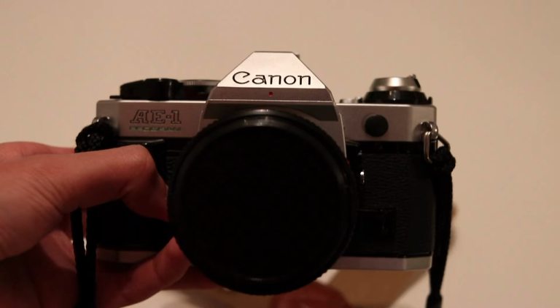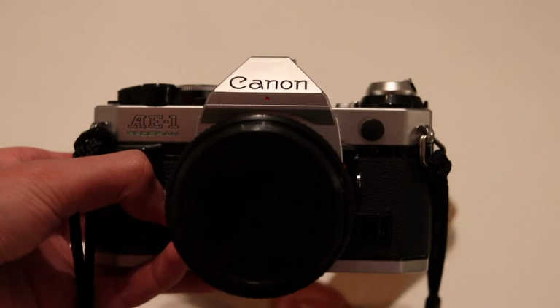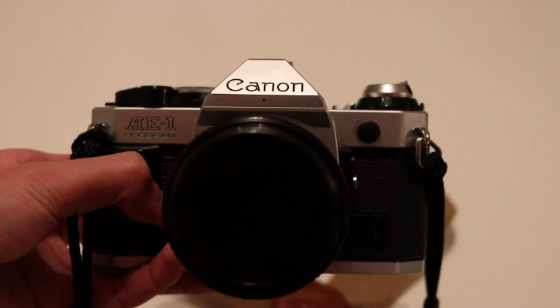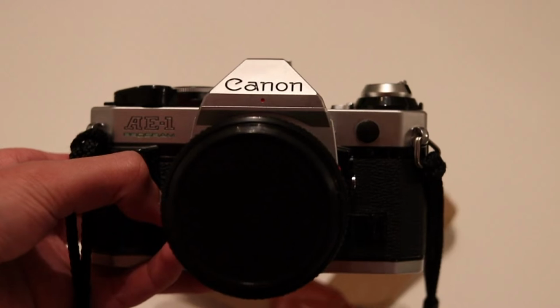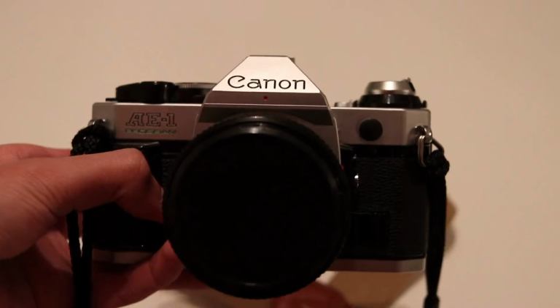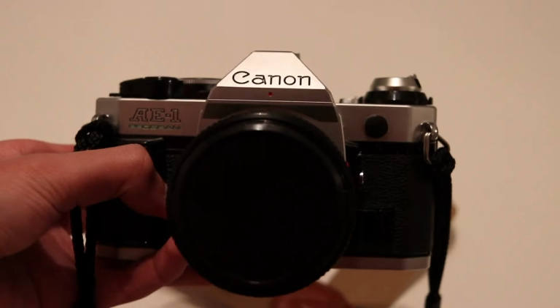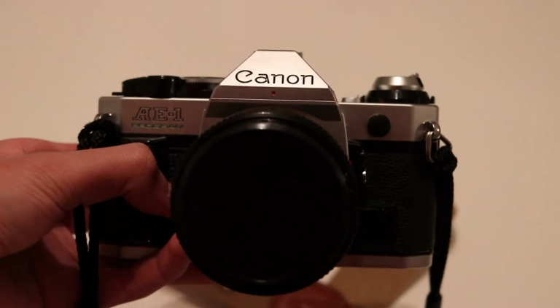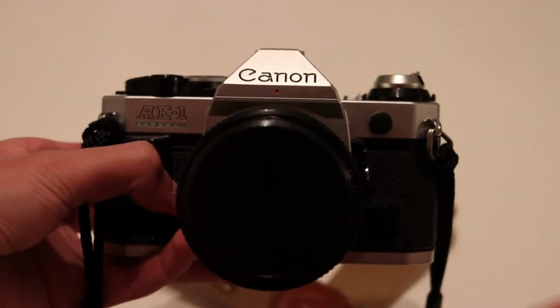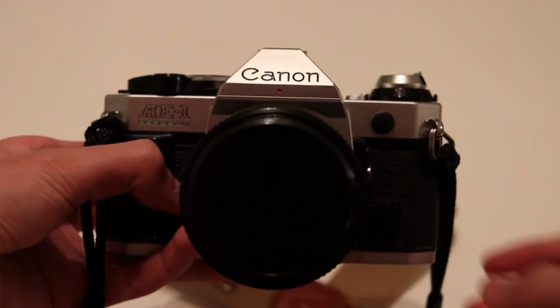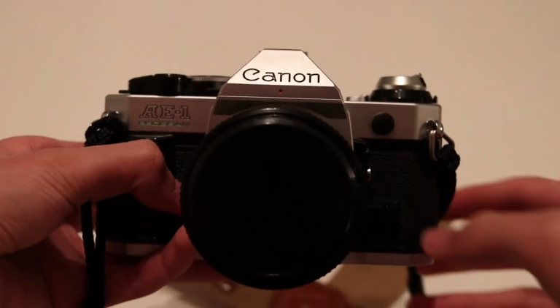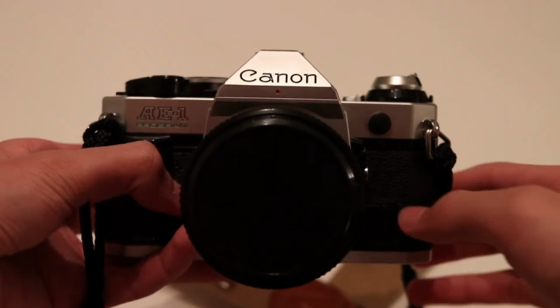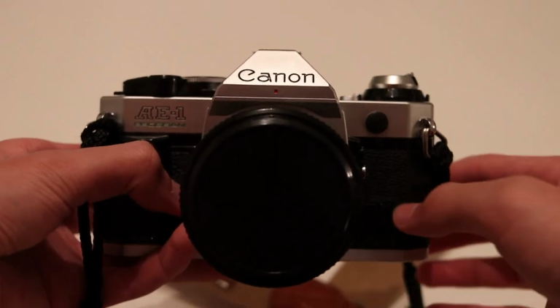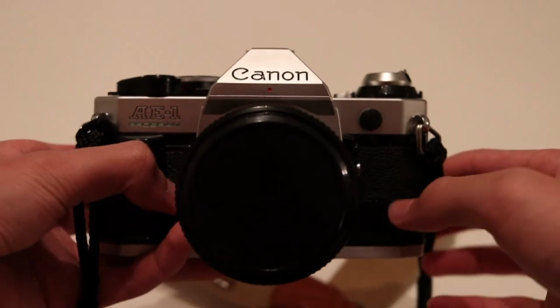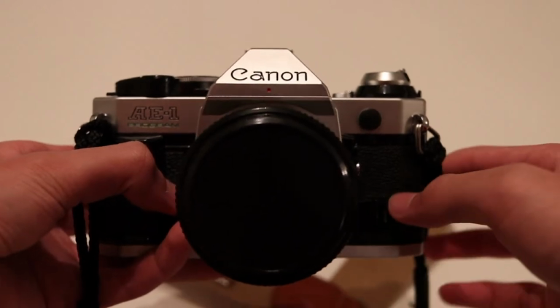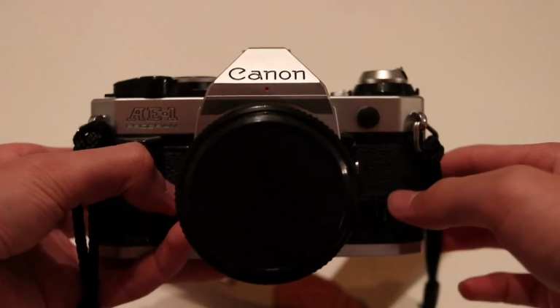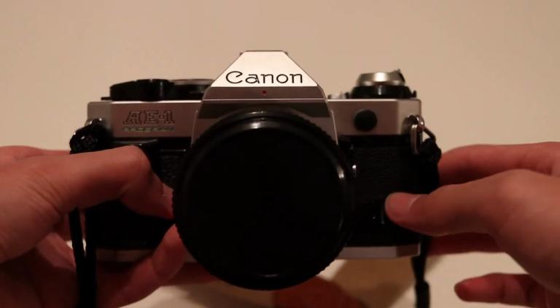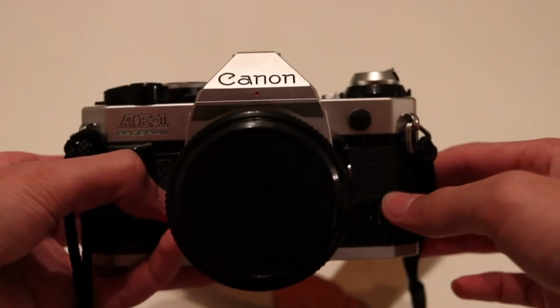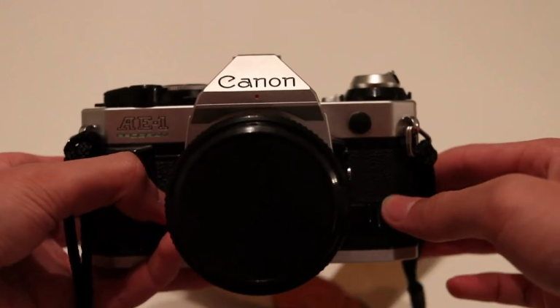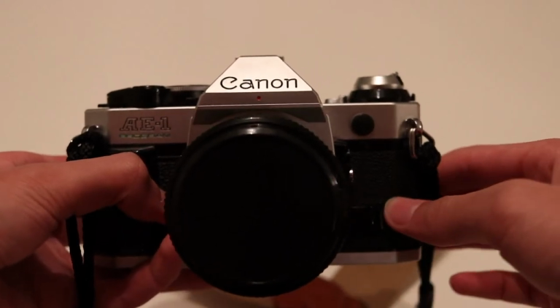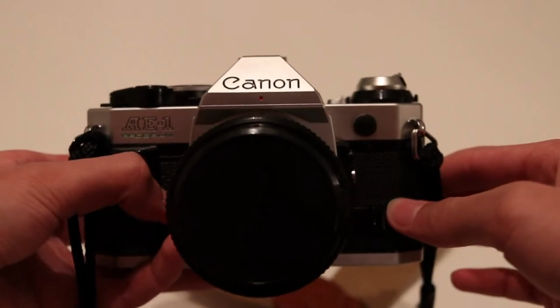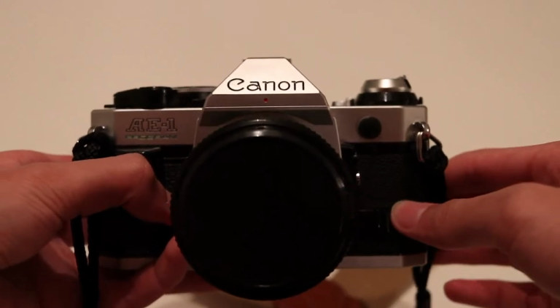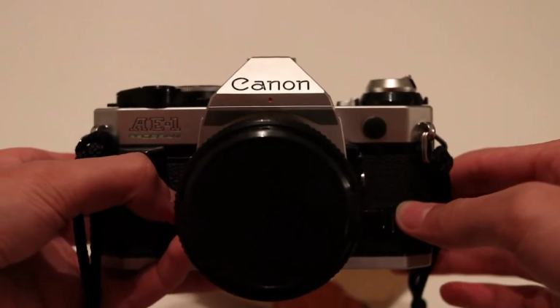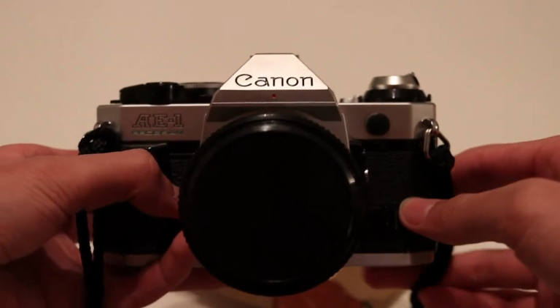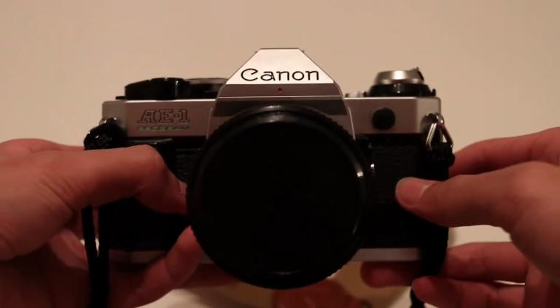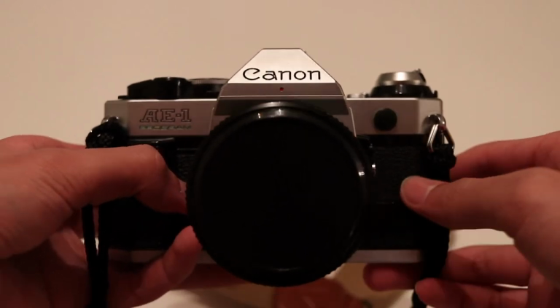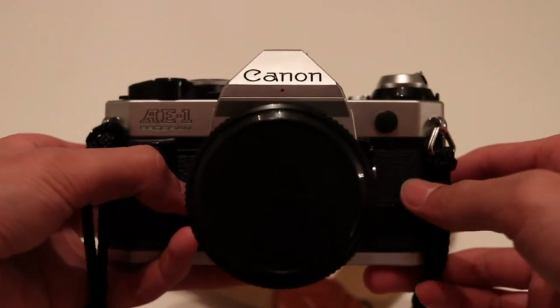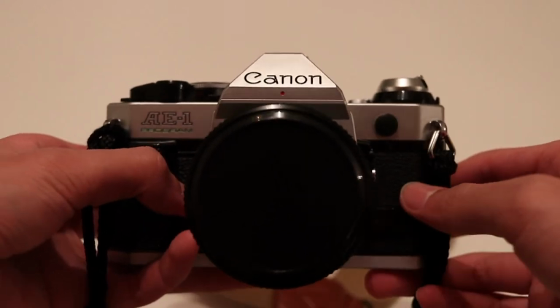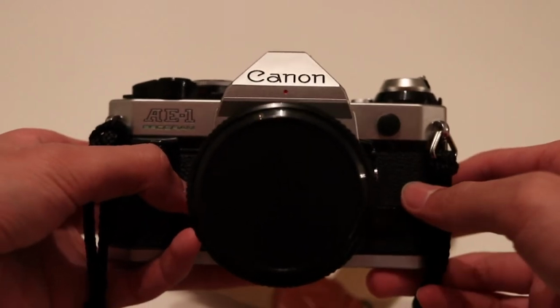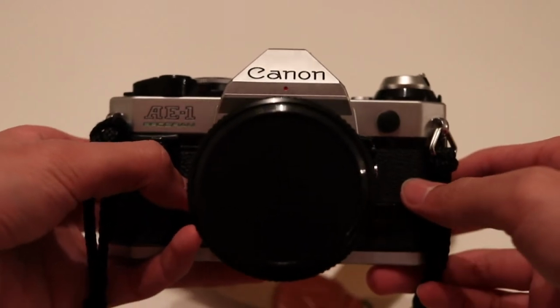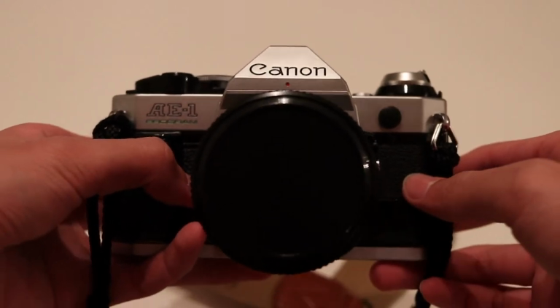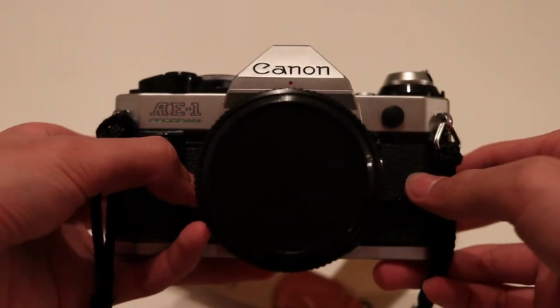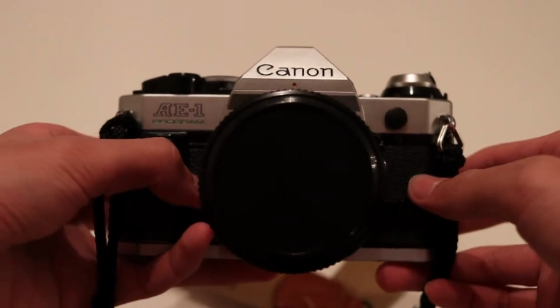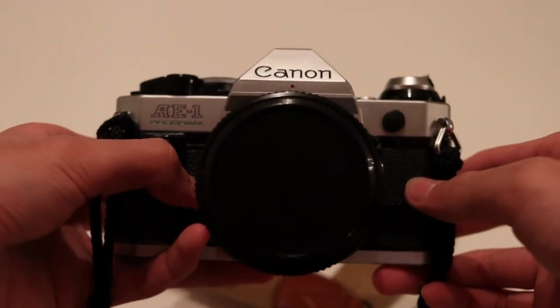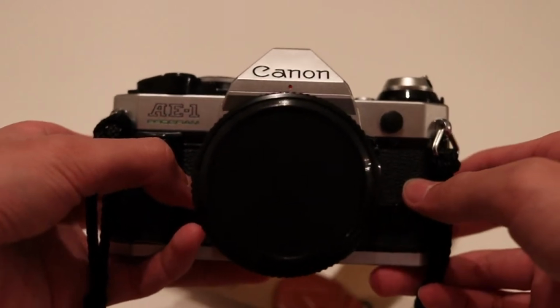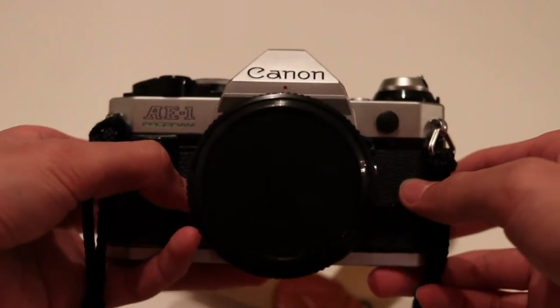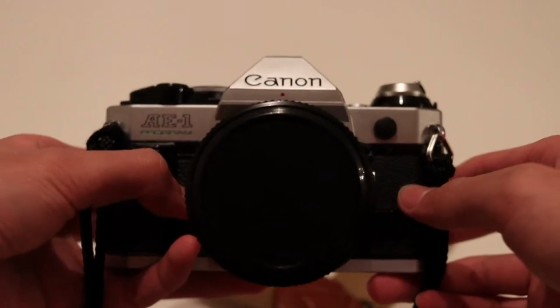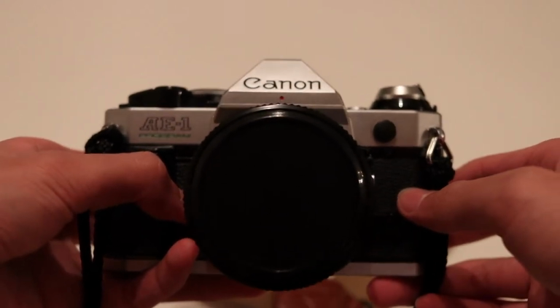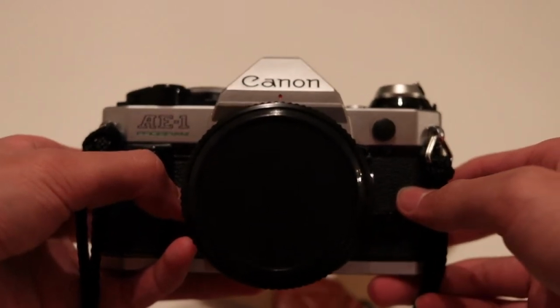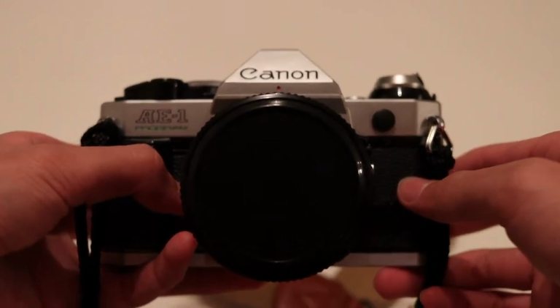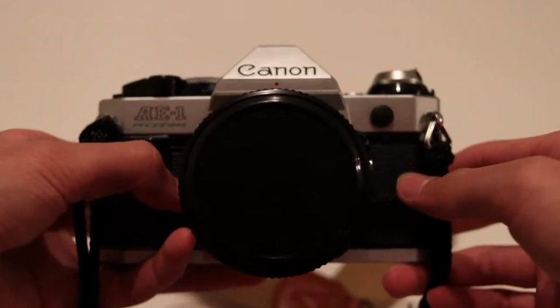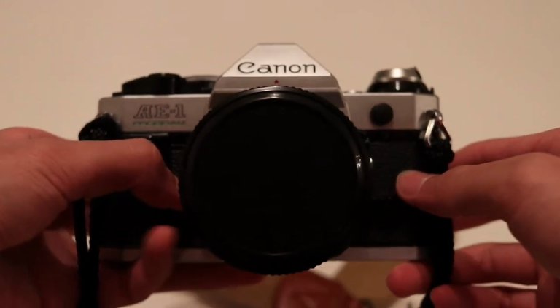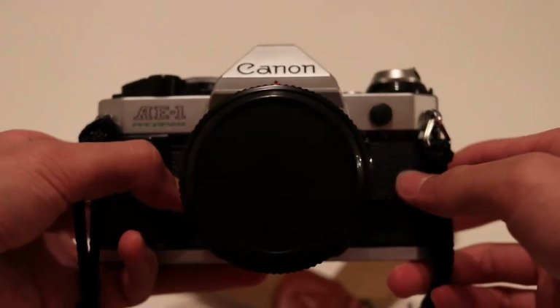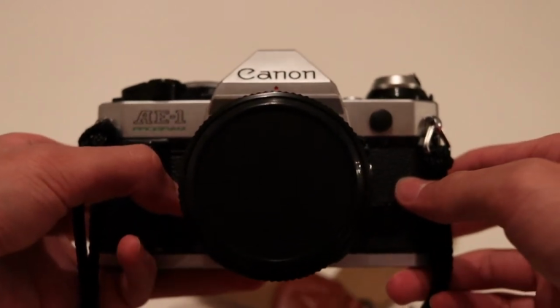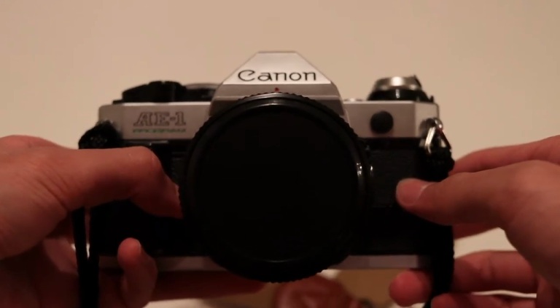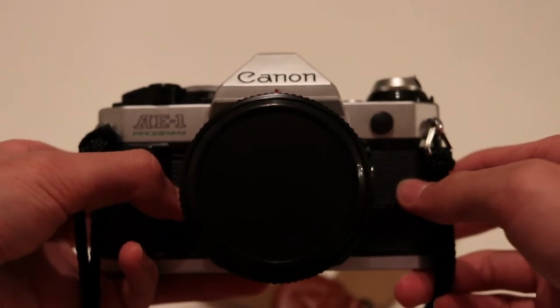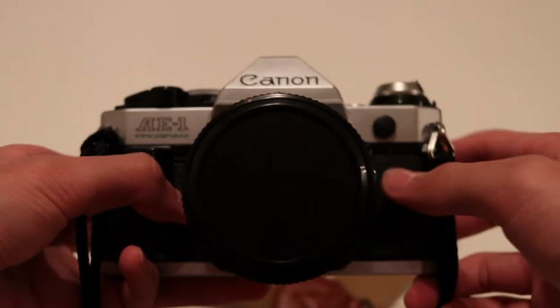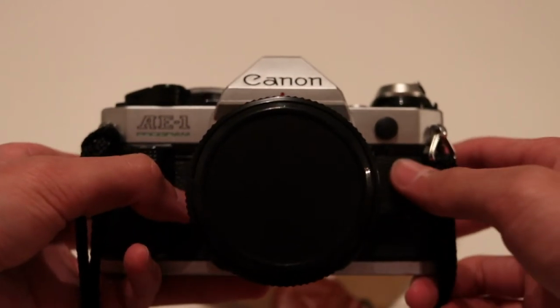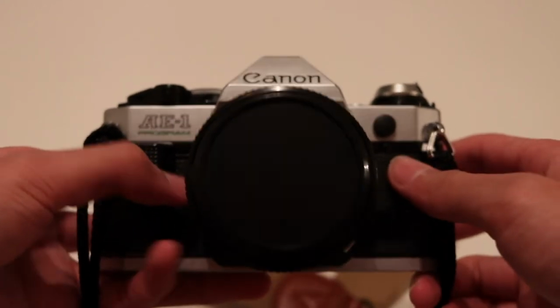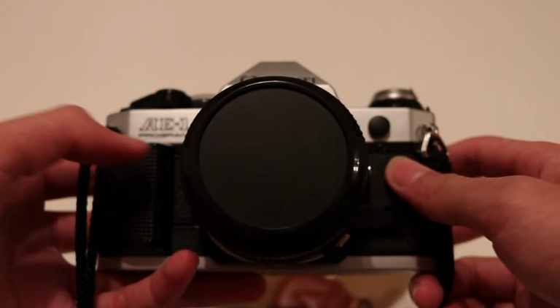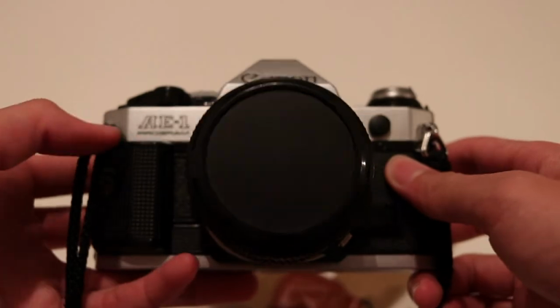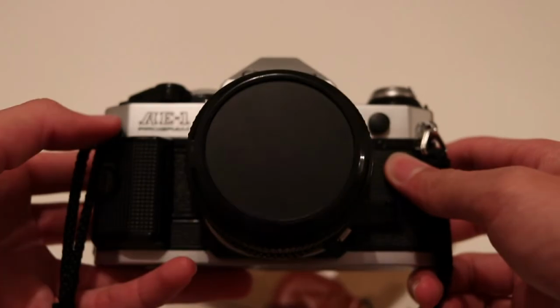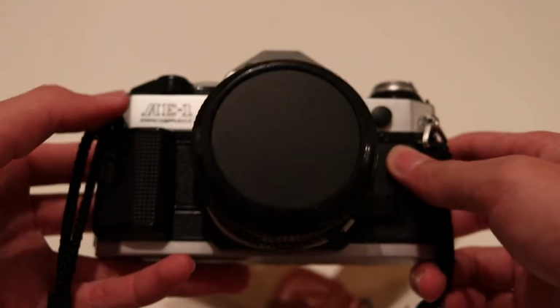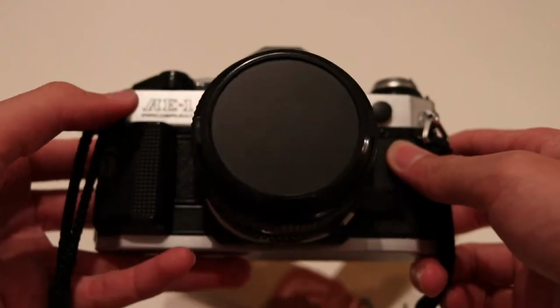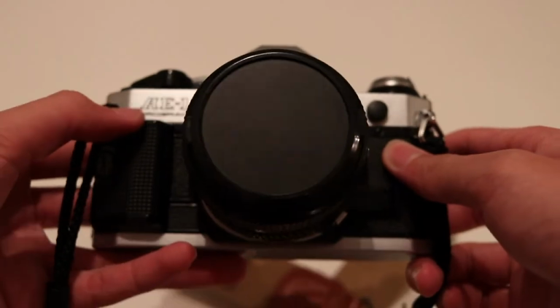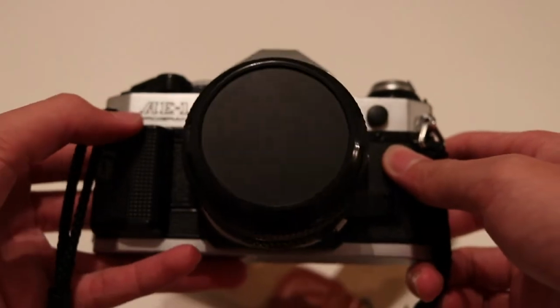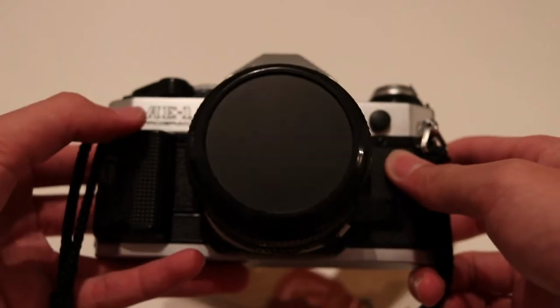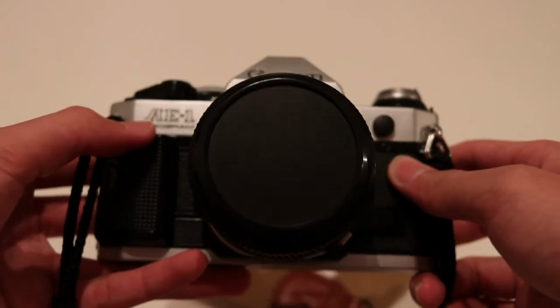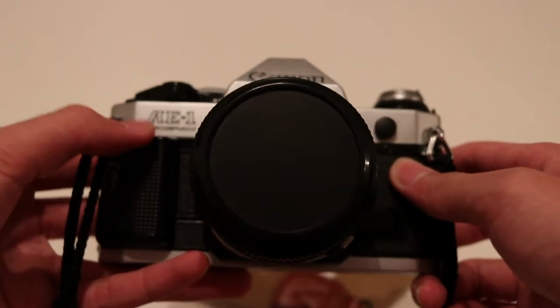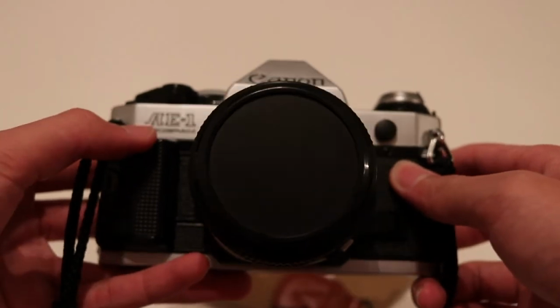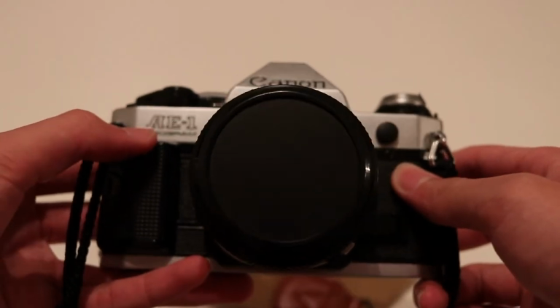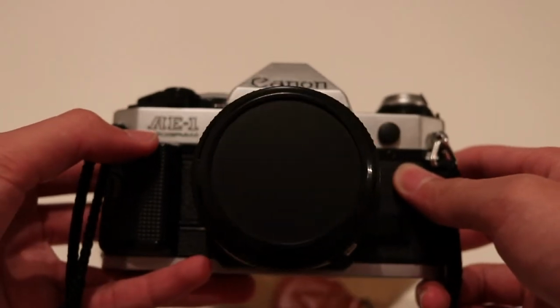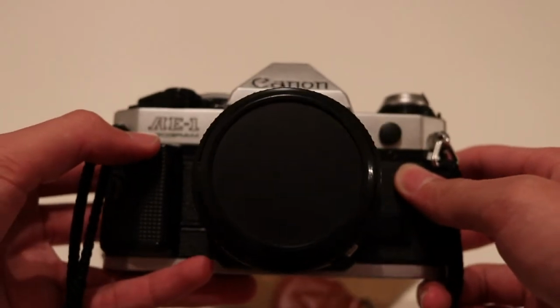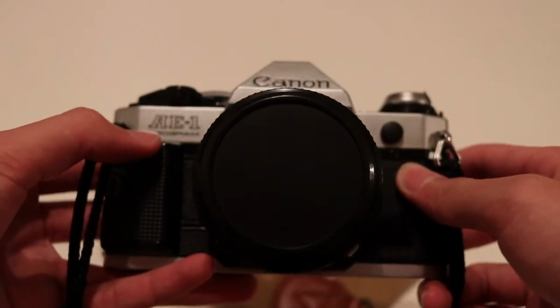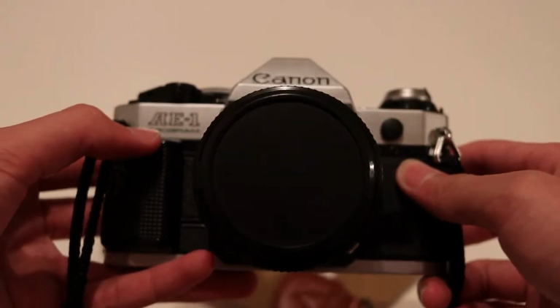Hey everyone and welcome back! Today I will be teaching you how to unload the film off the Canon AE-1 Program.